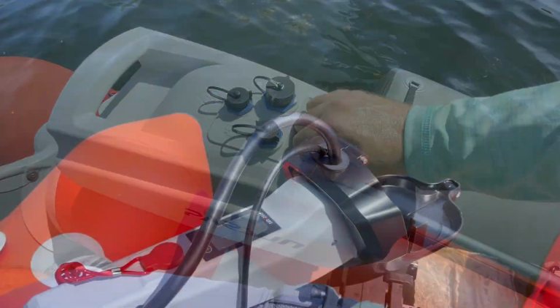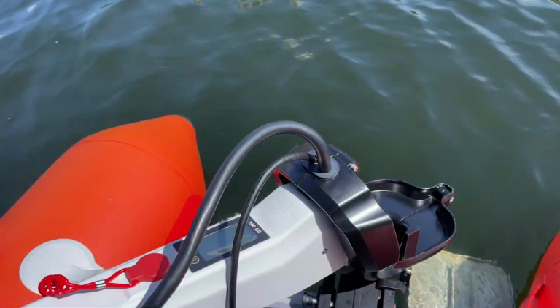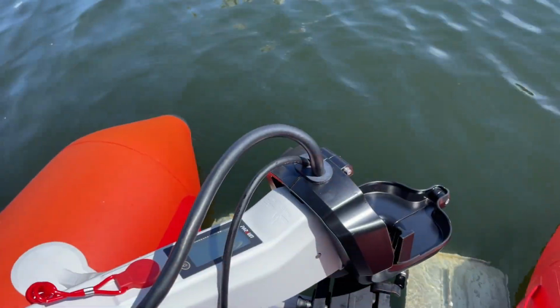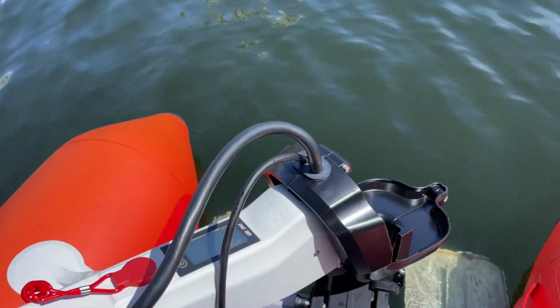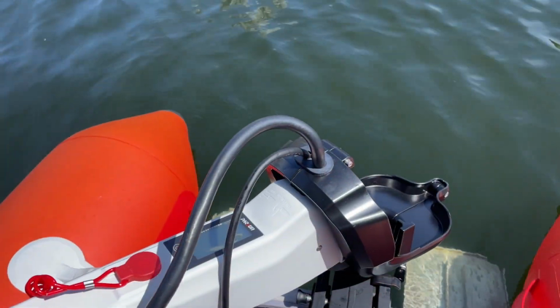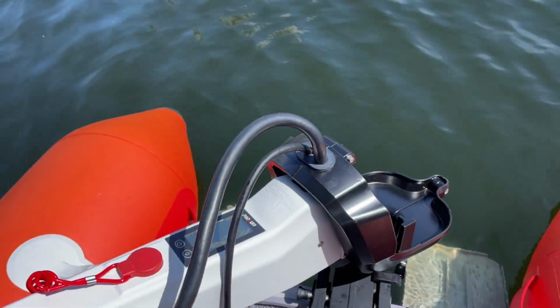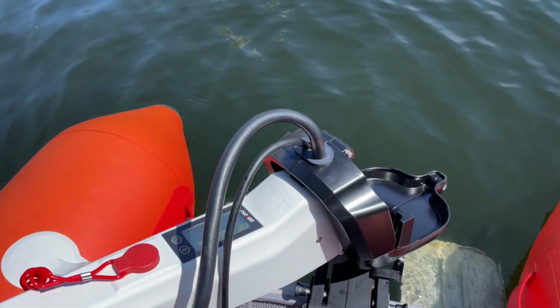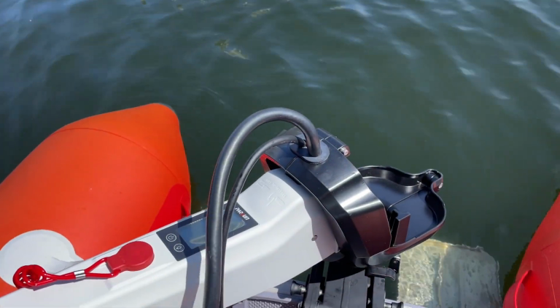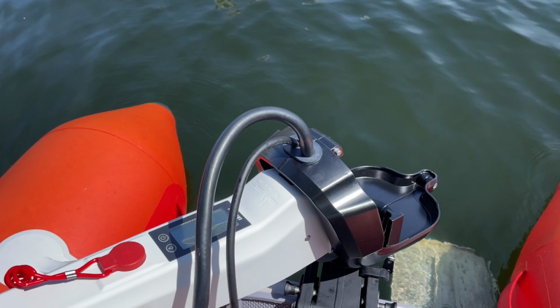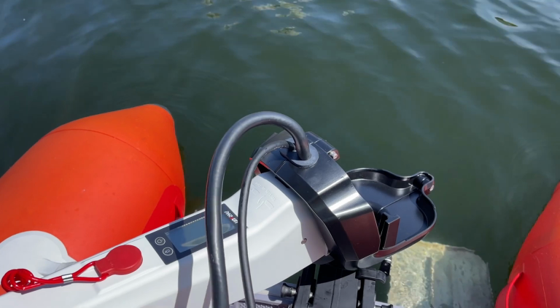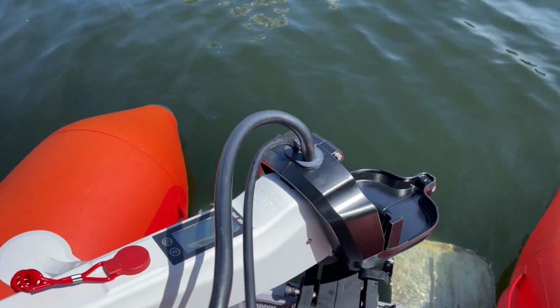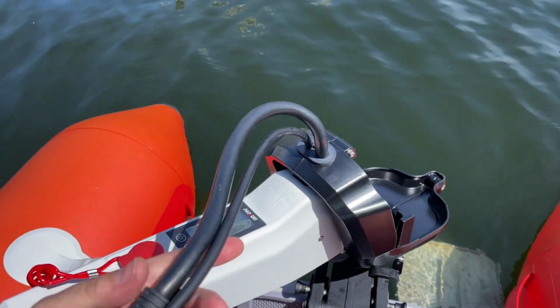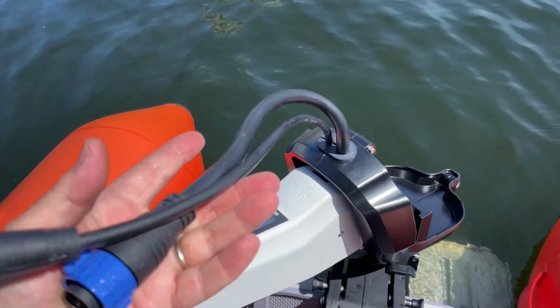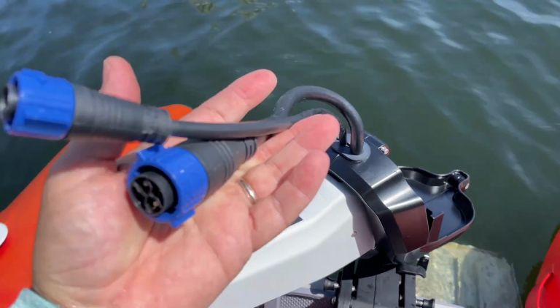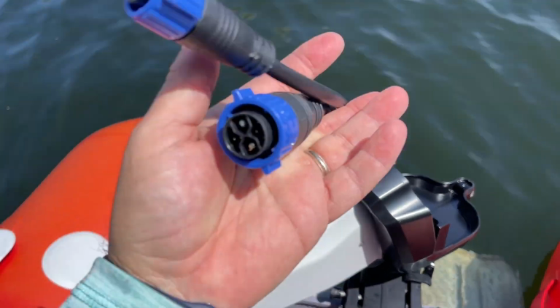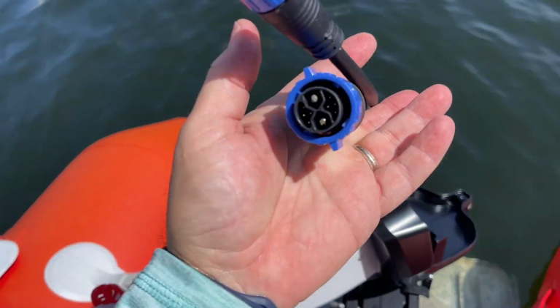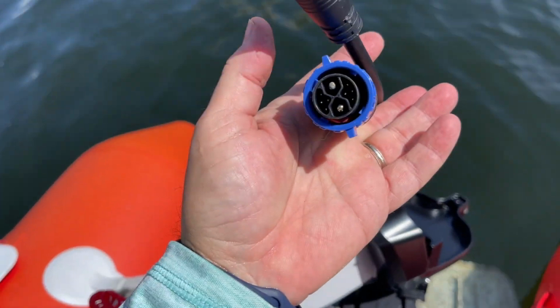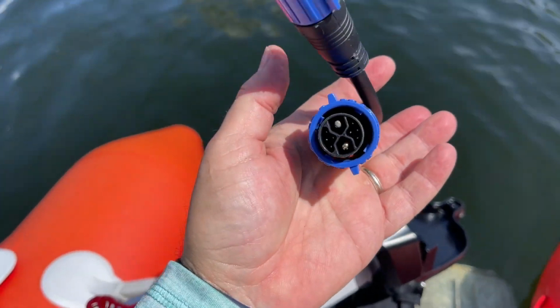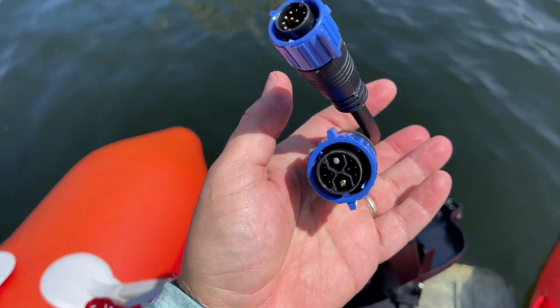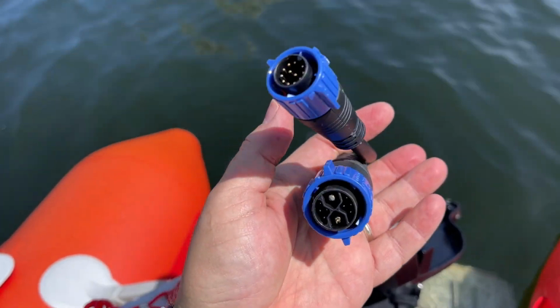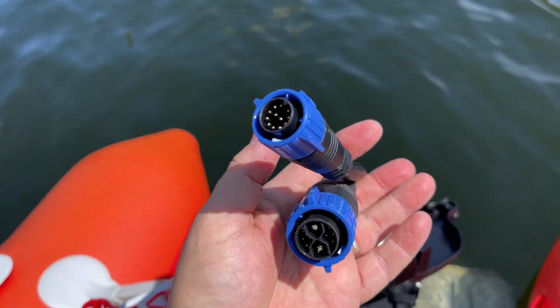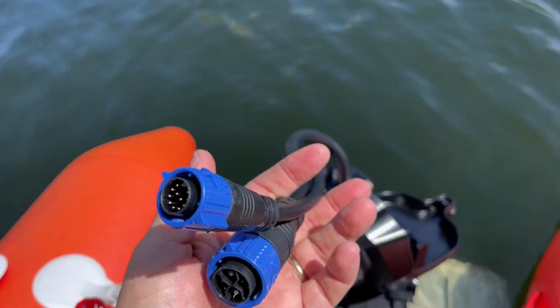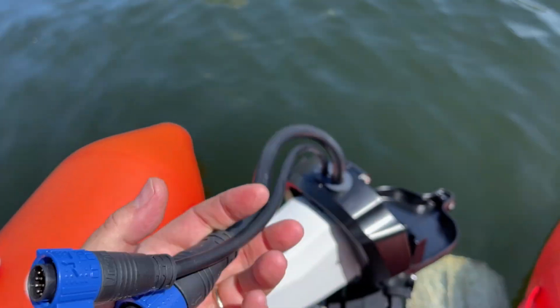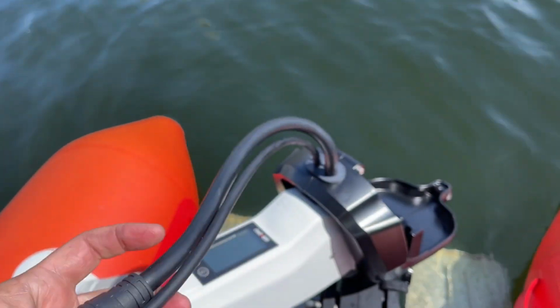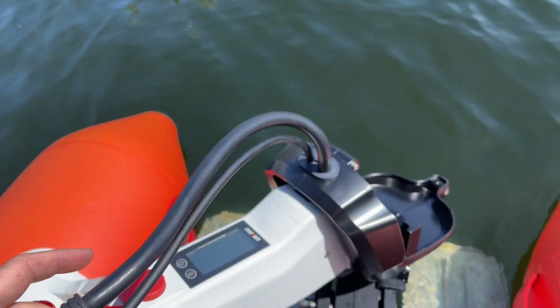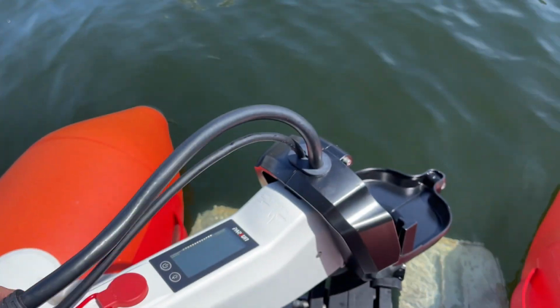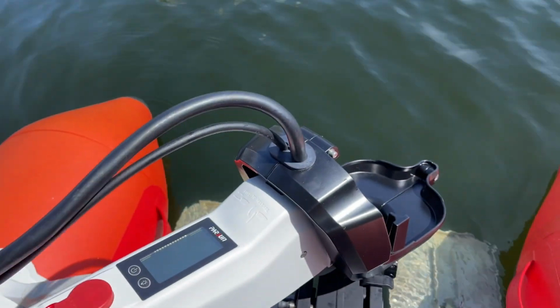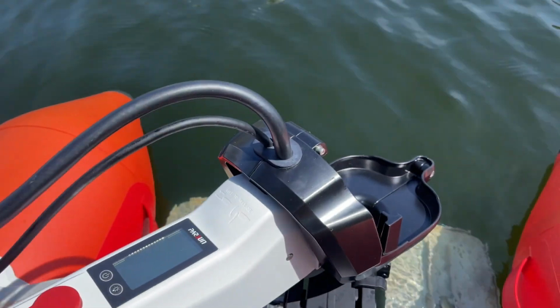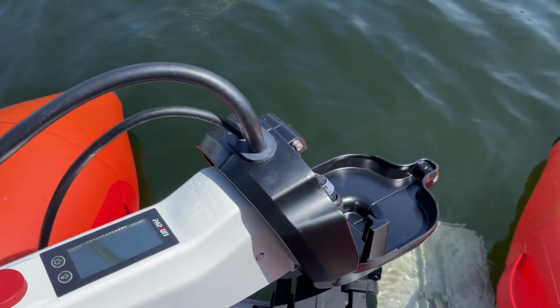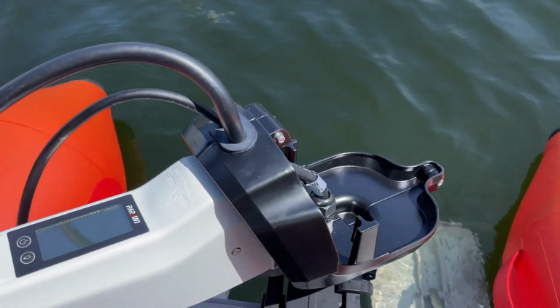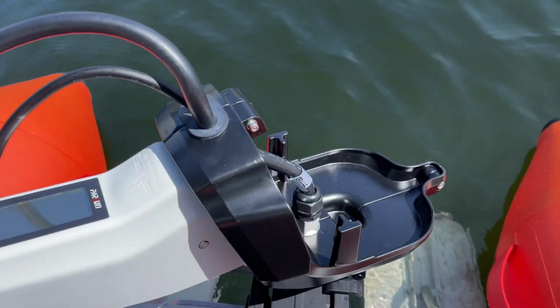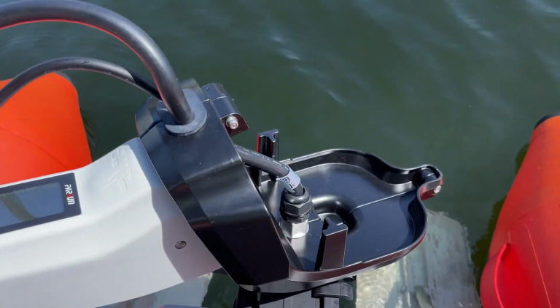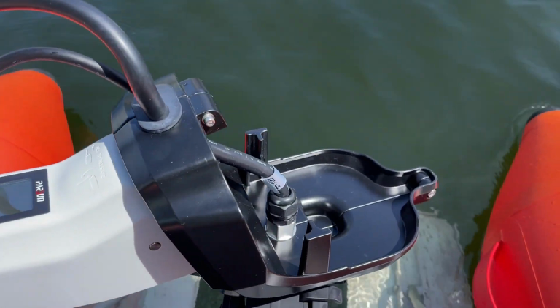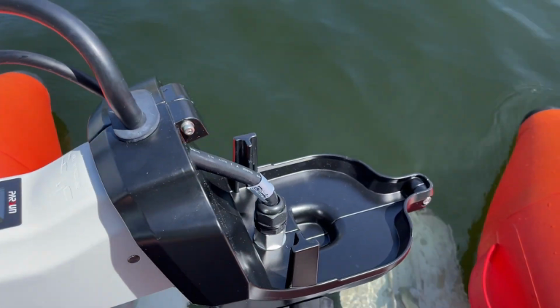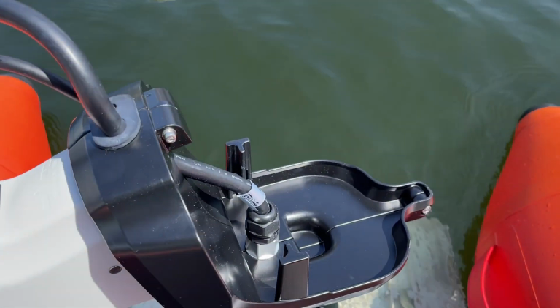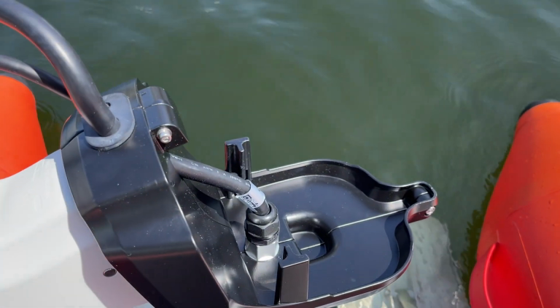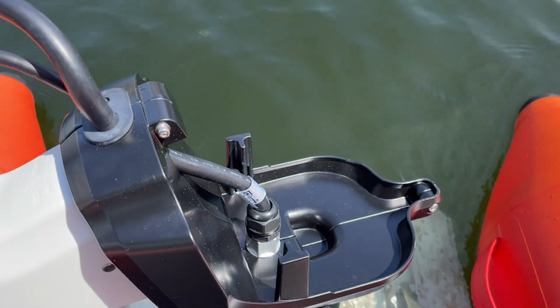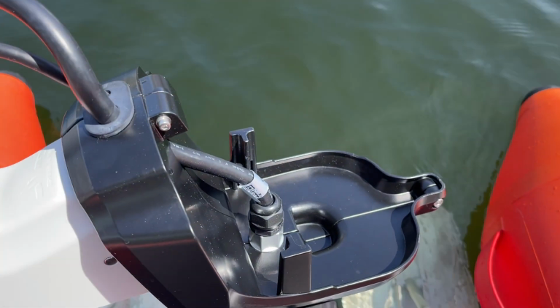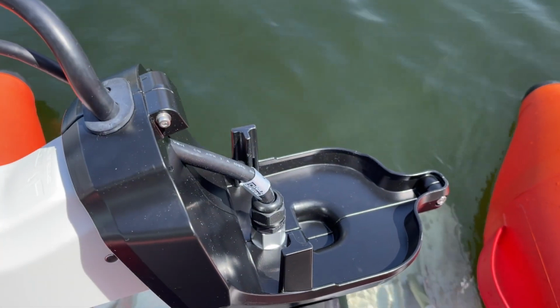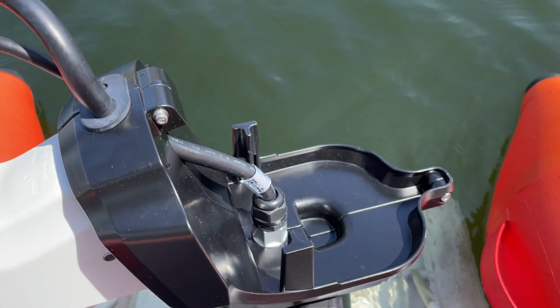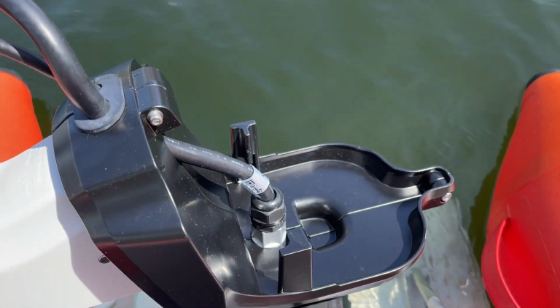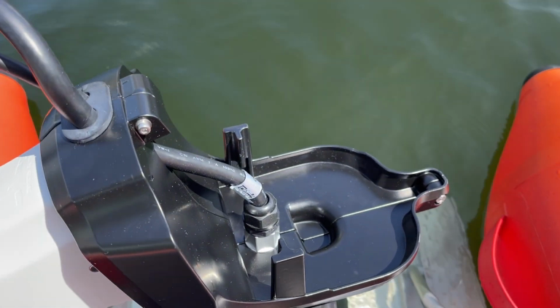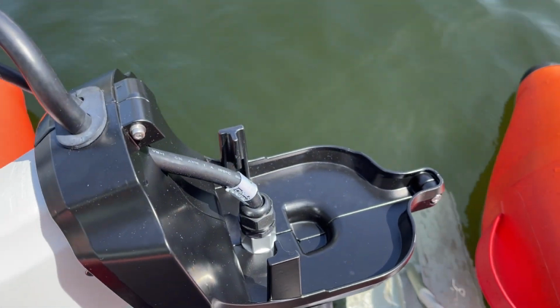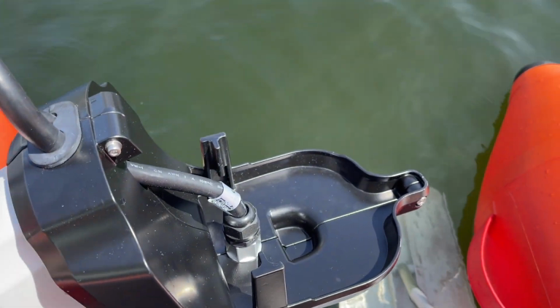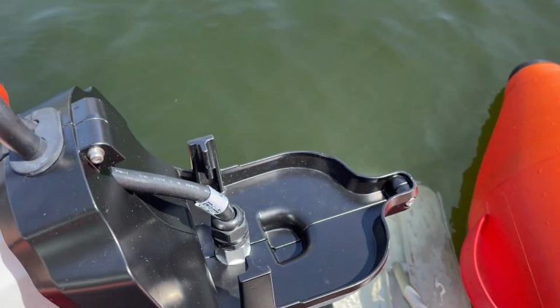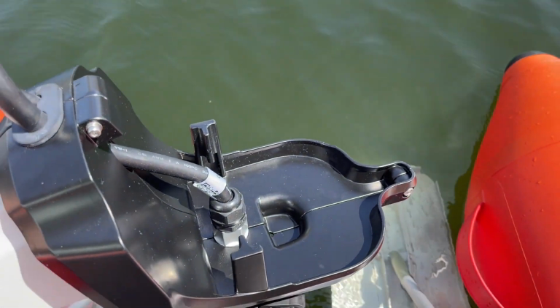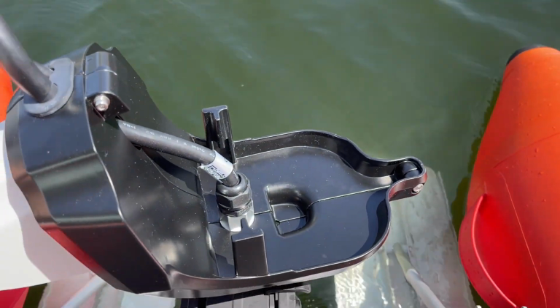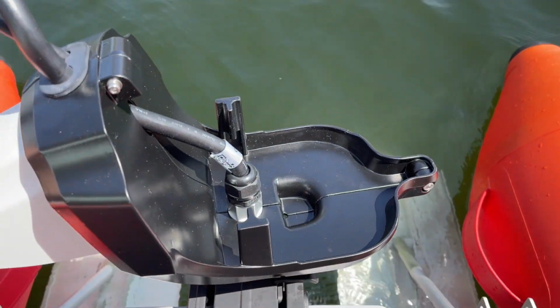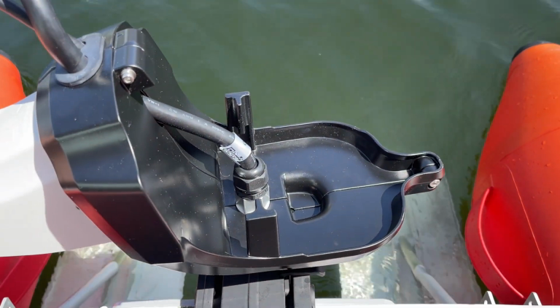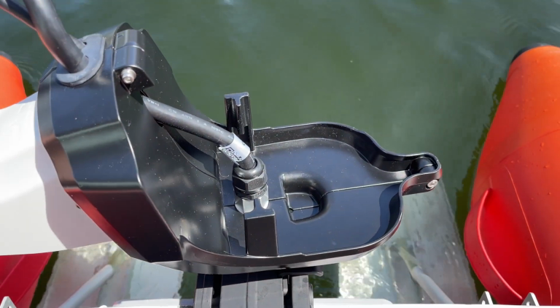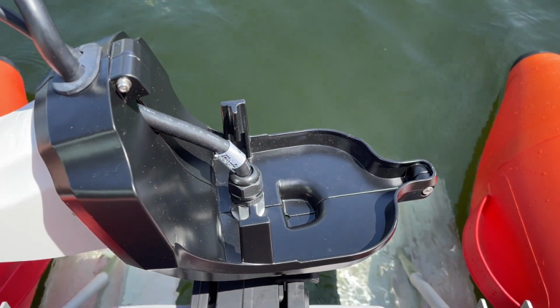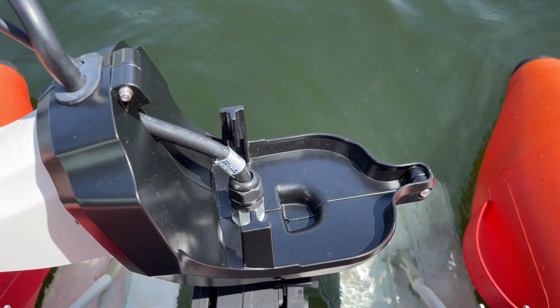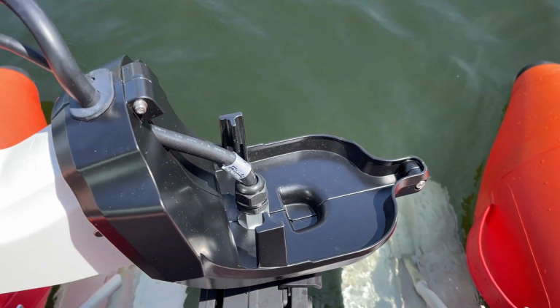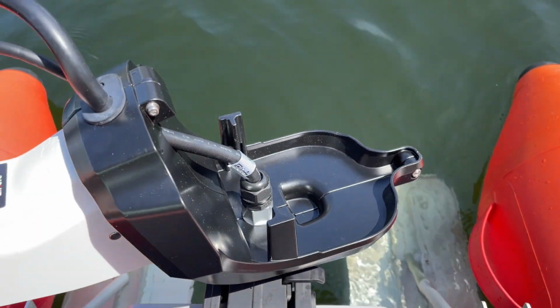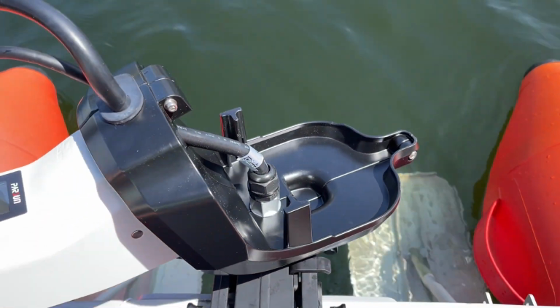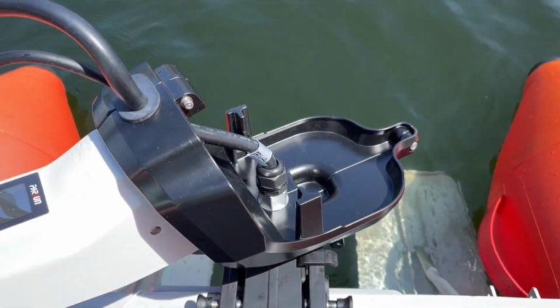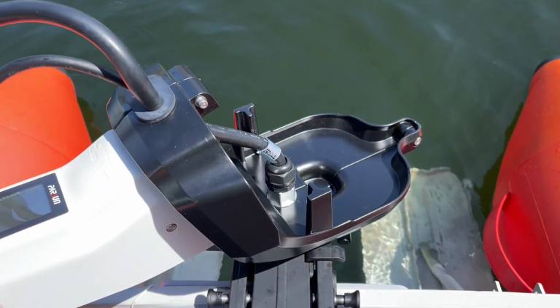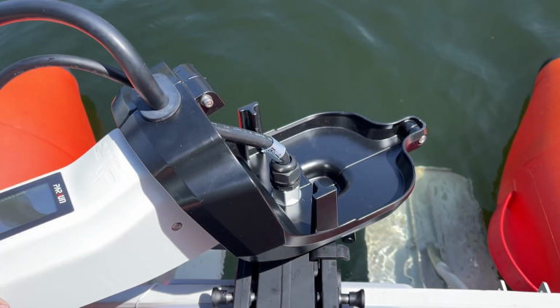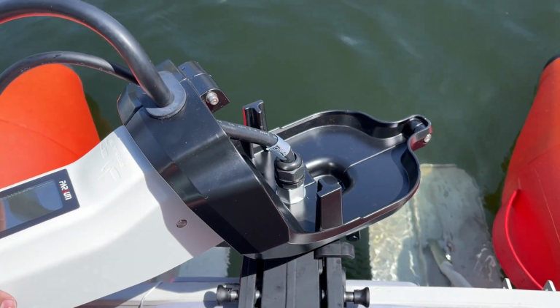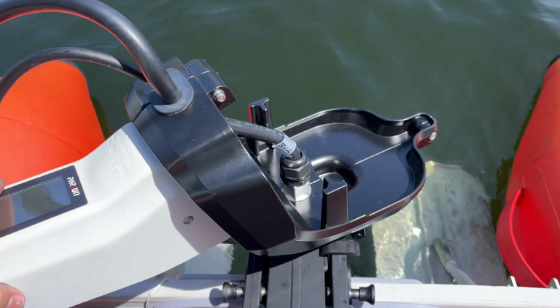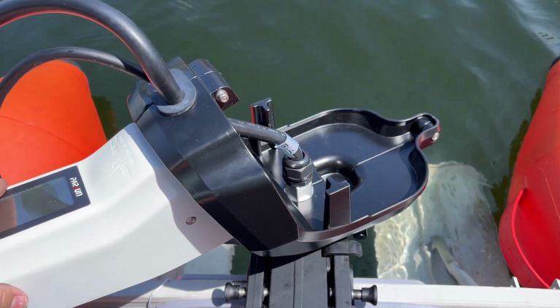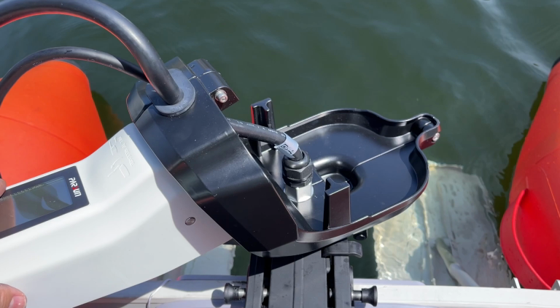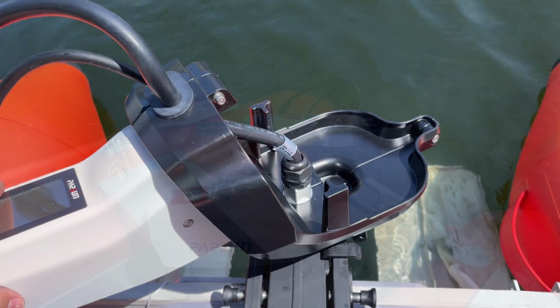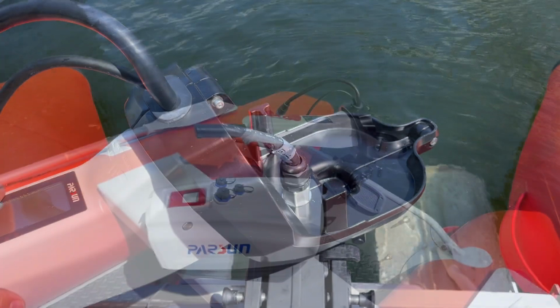Upgrade your sailing experience today with the Parsun electric outboard motor — the smarter, more affordable choice for discerning boaters.